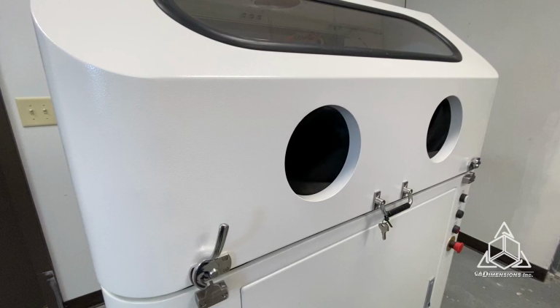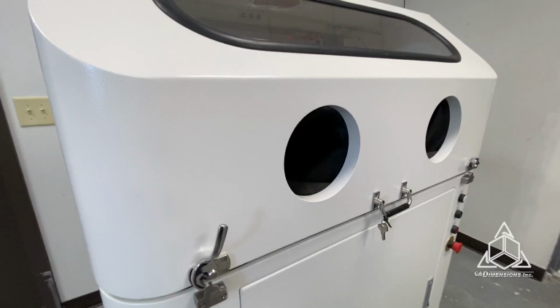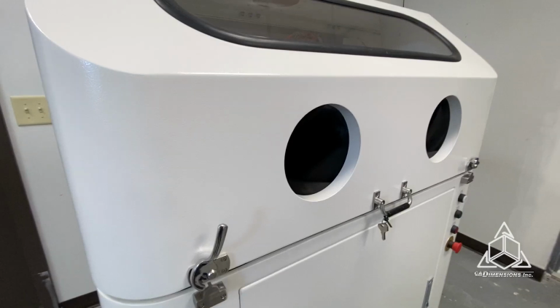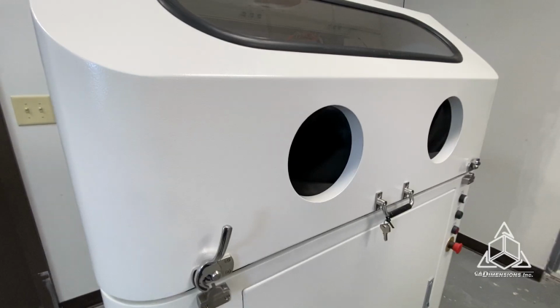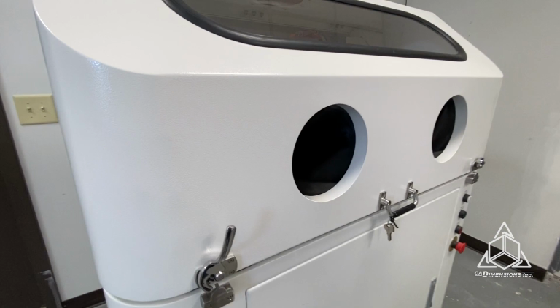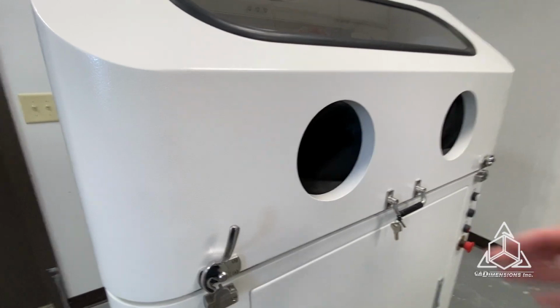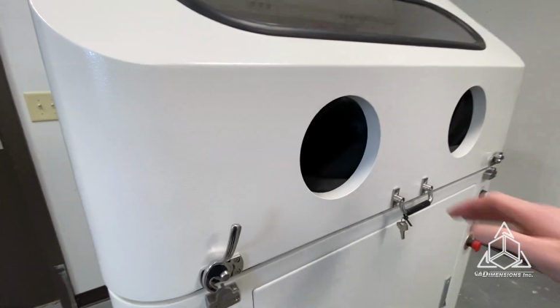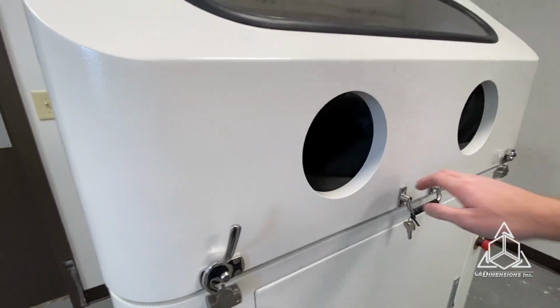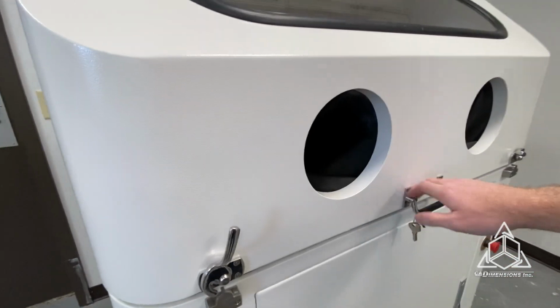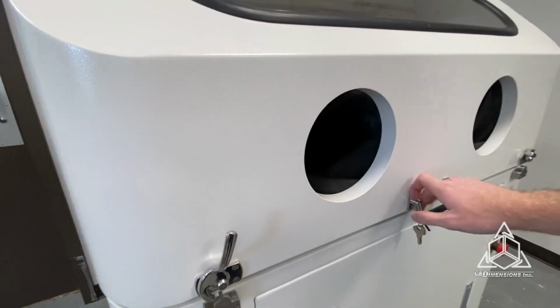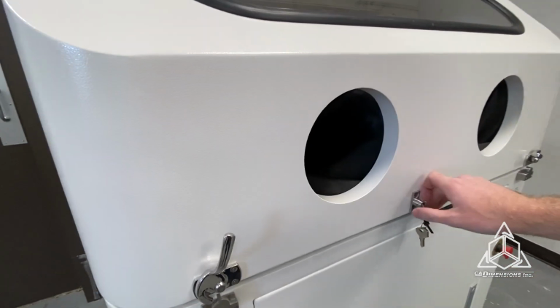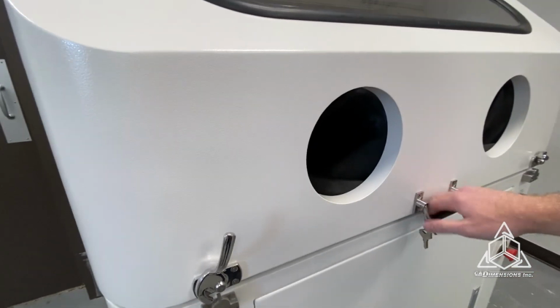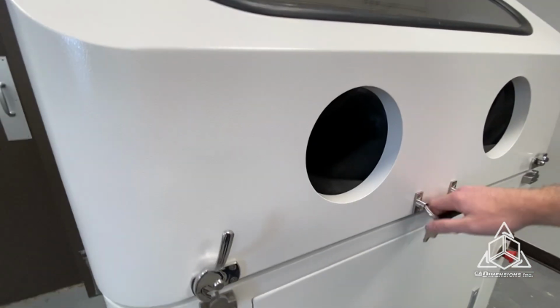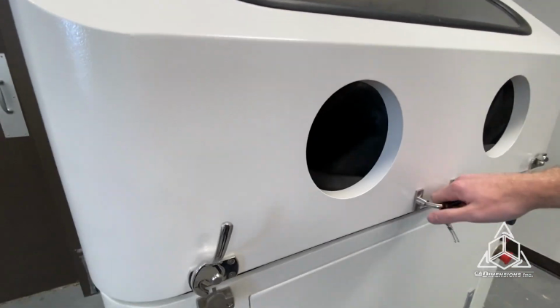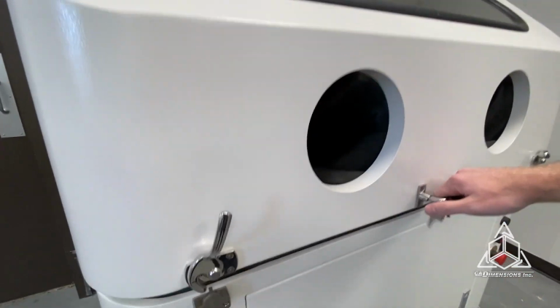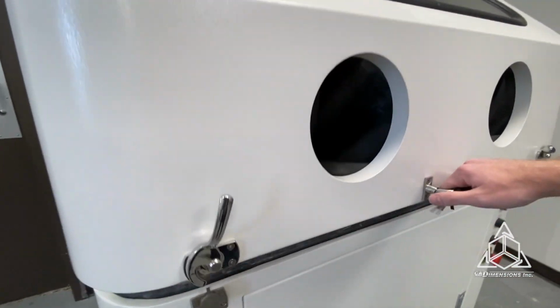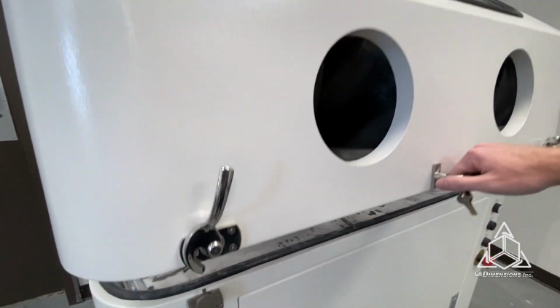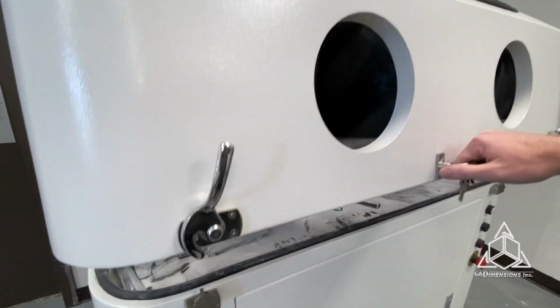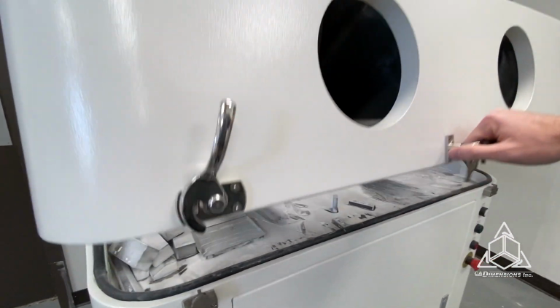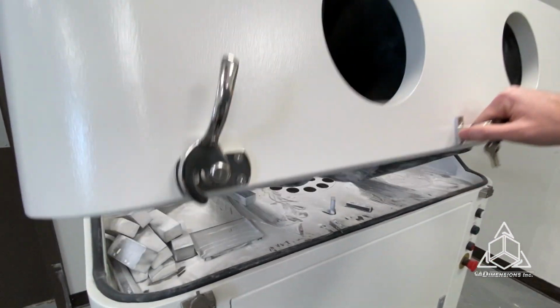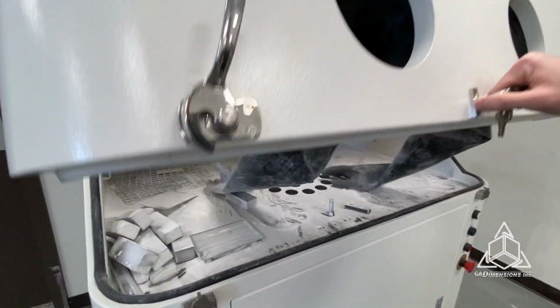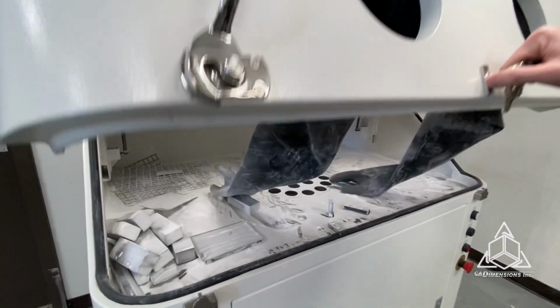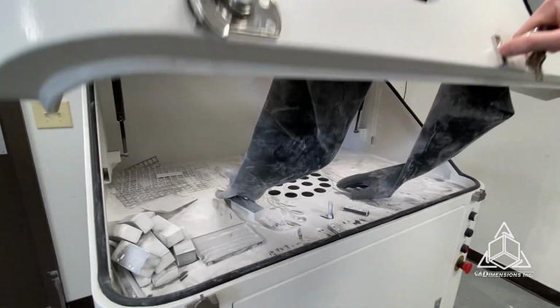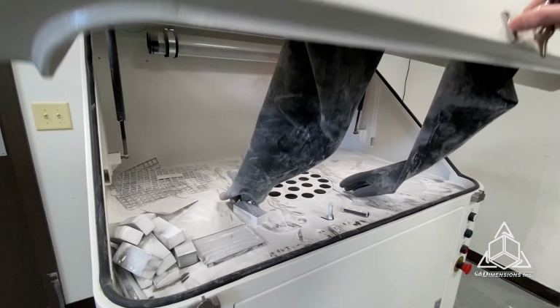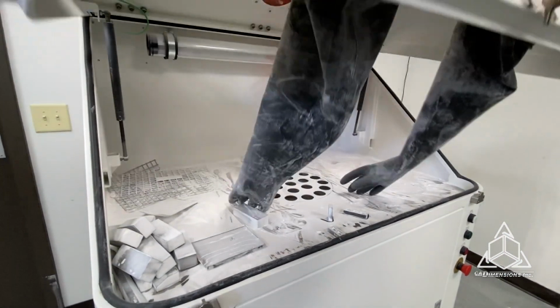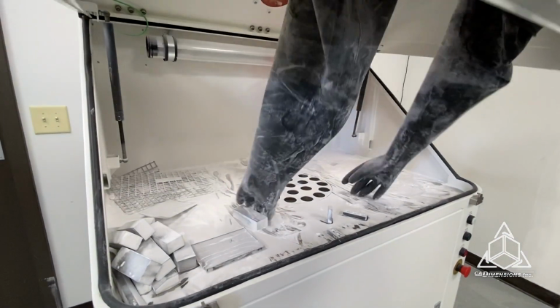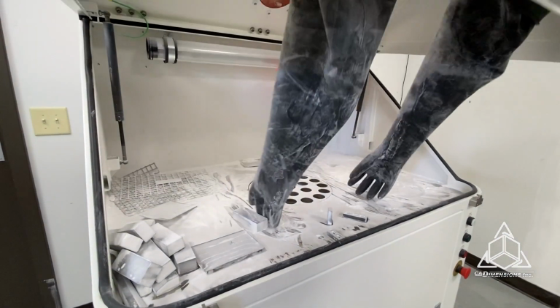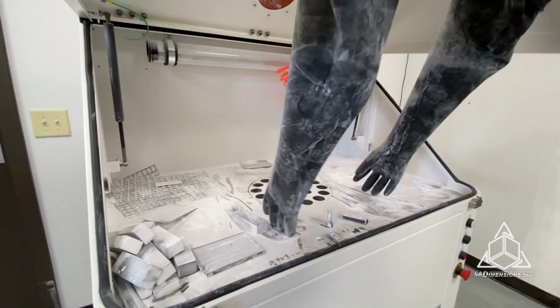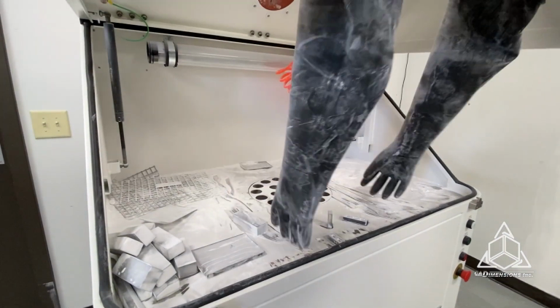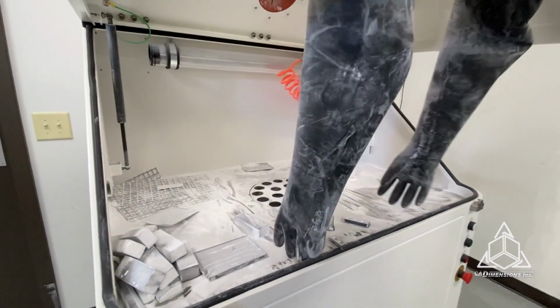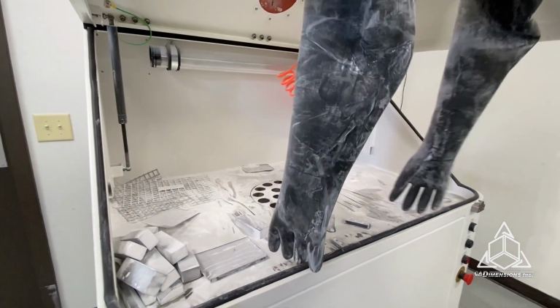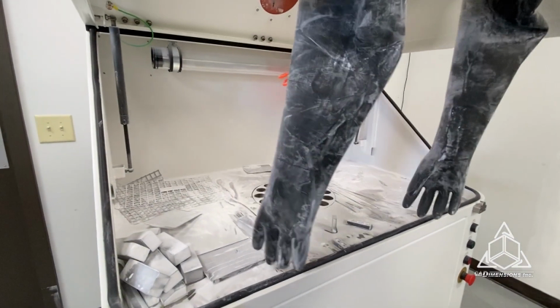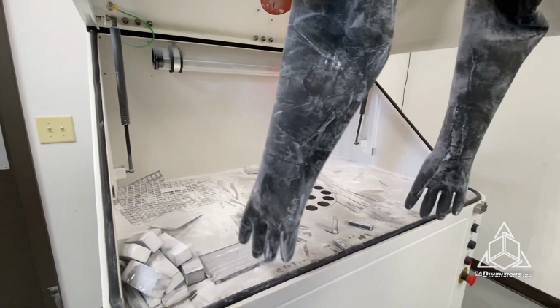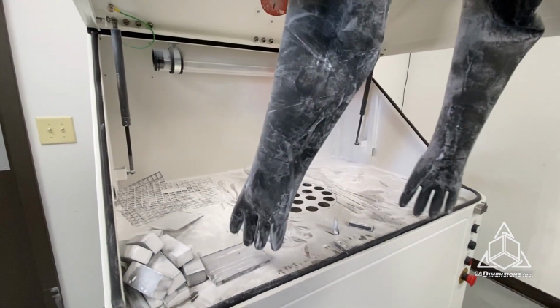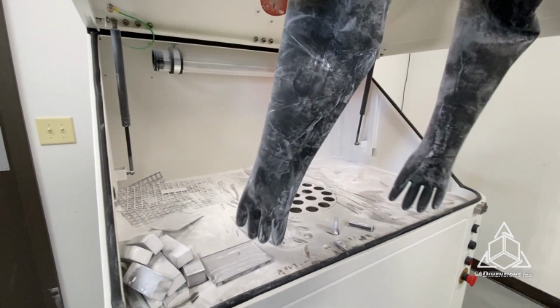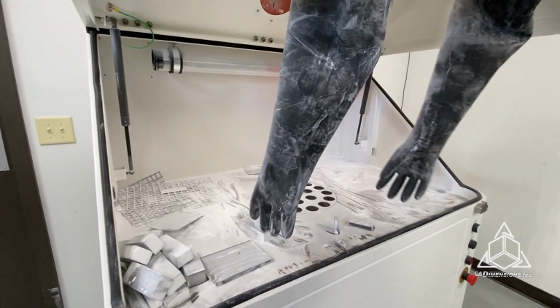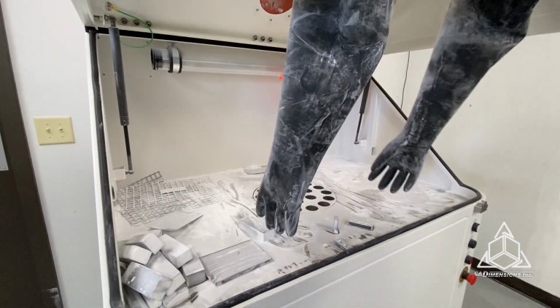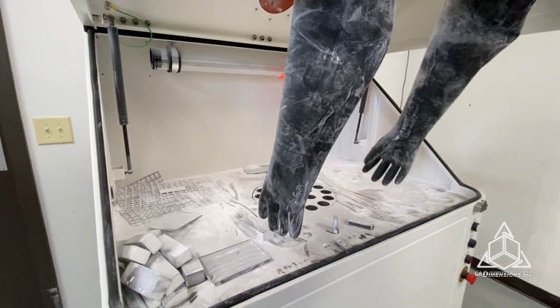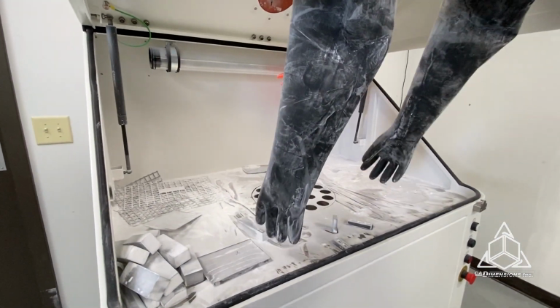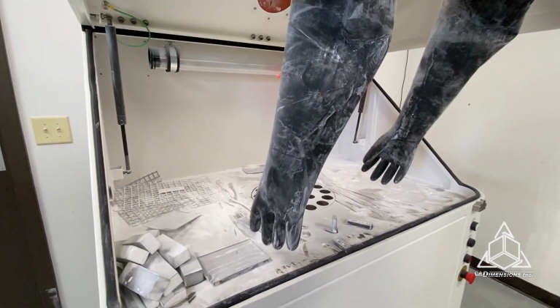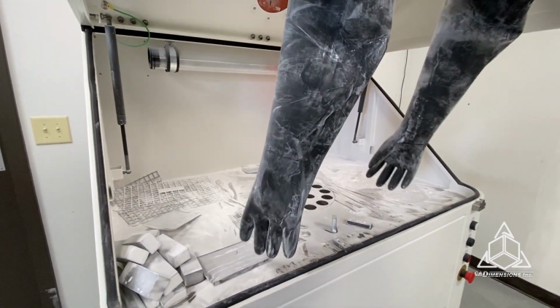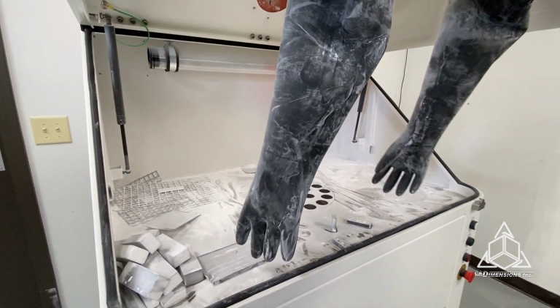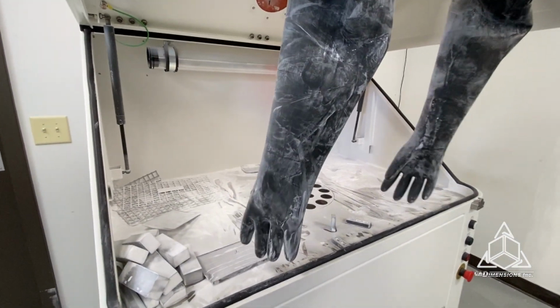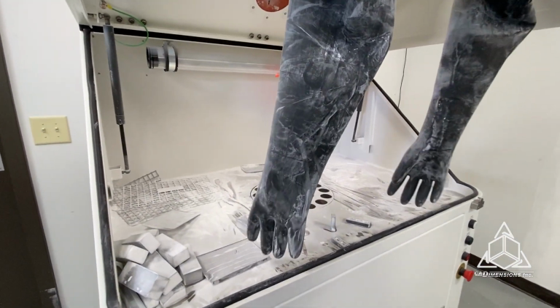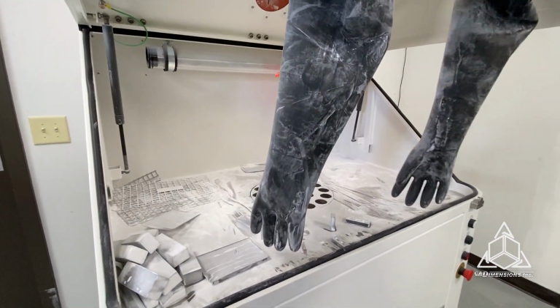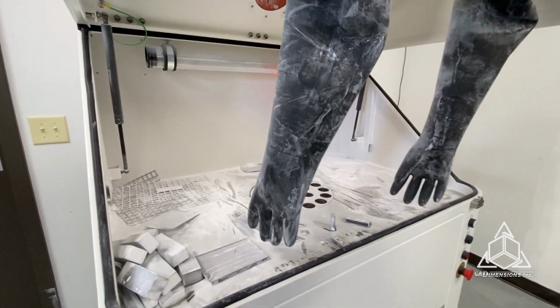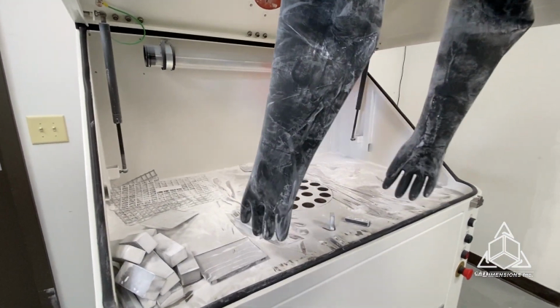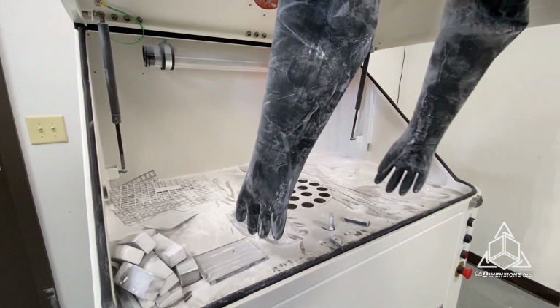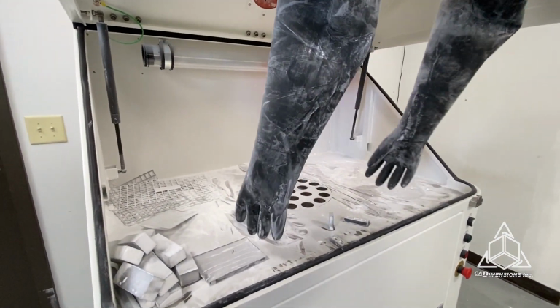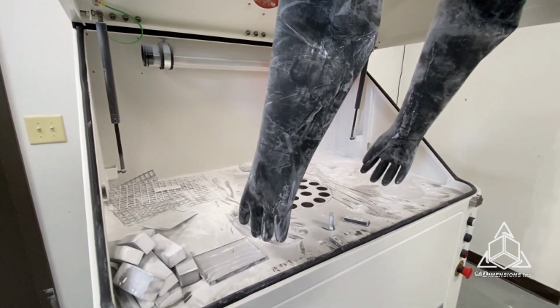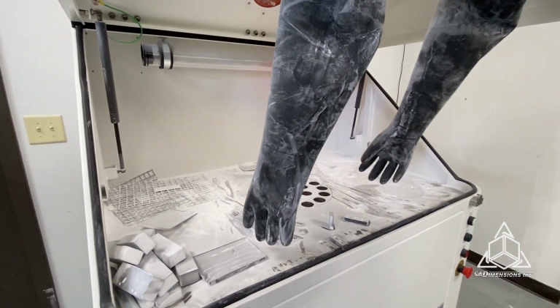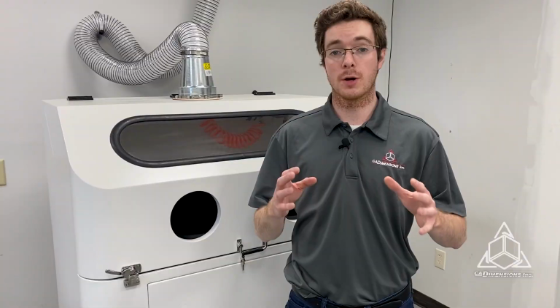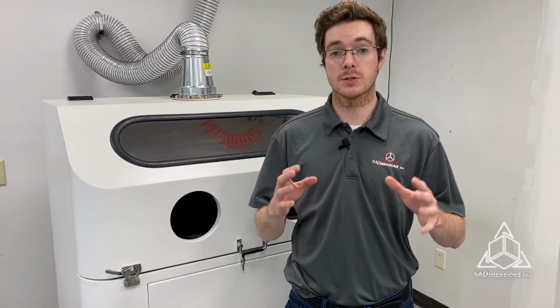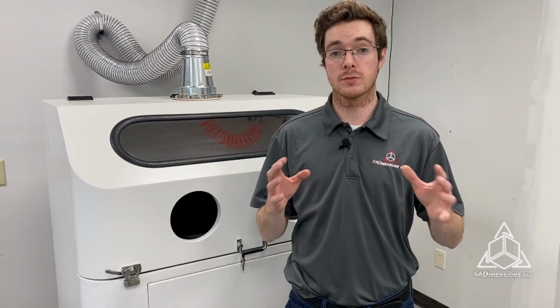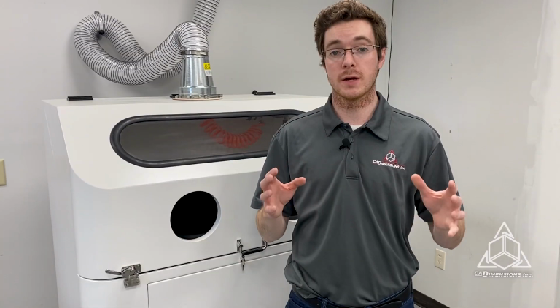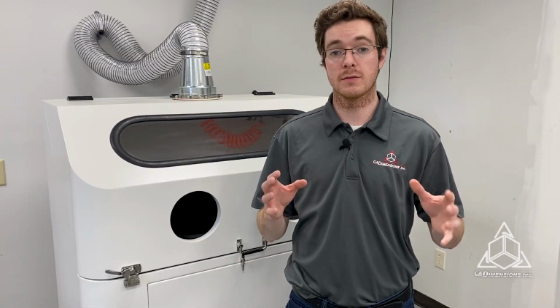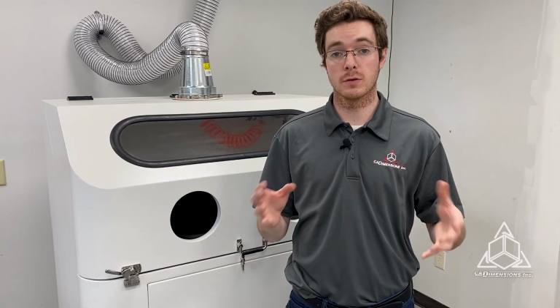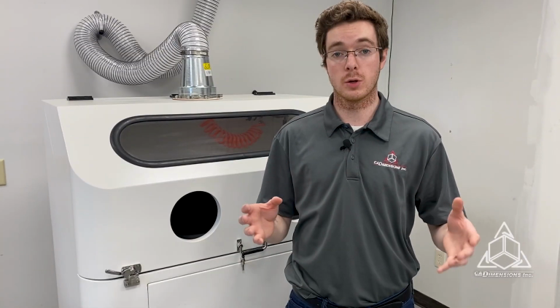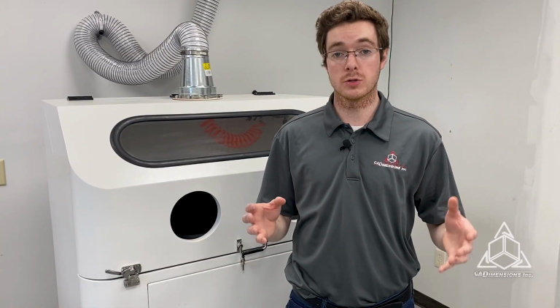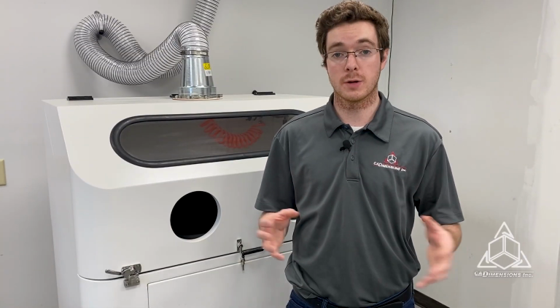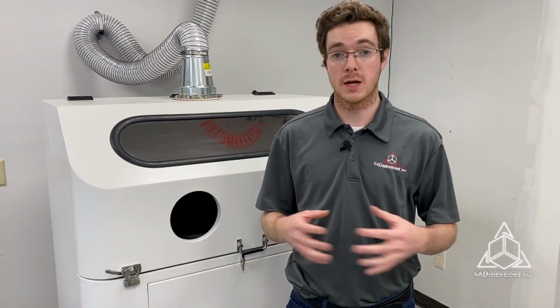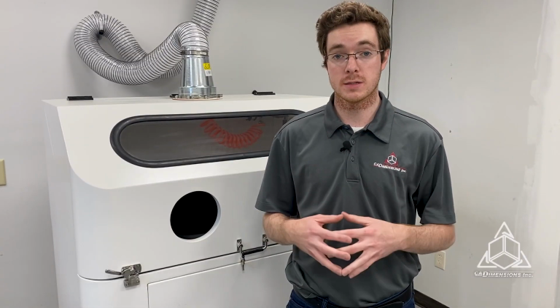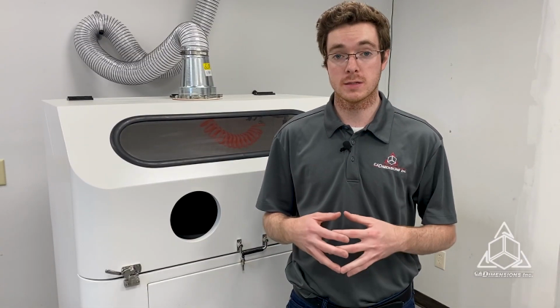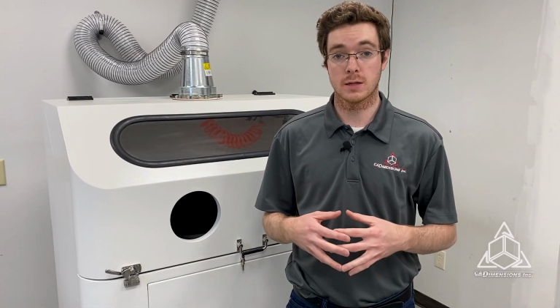Then we take the cake into our powder retrieval unit, where we break it apart to reclaim any unused powder, and then those parts are ready for post-processing.